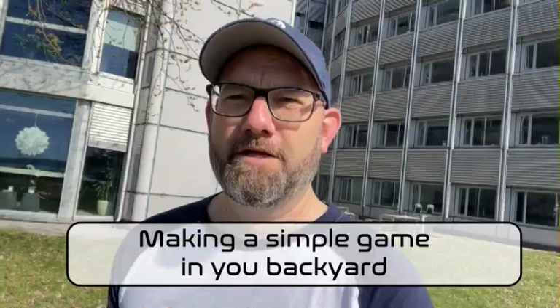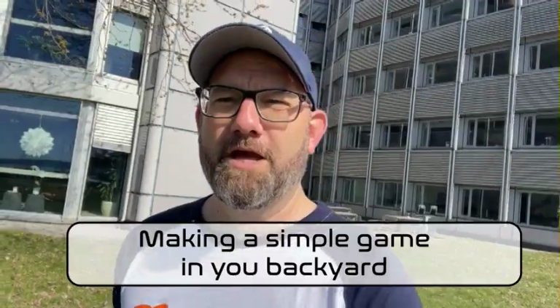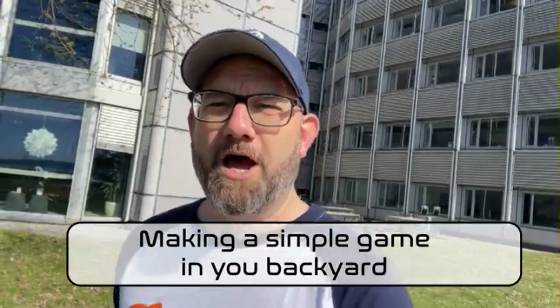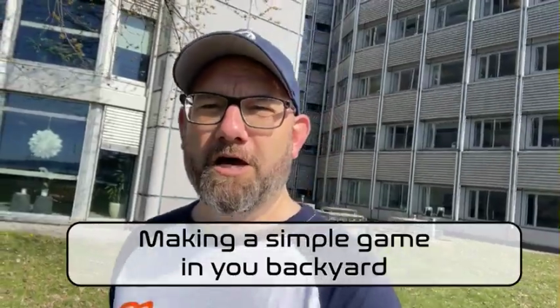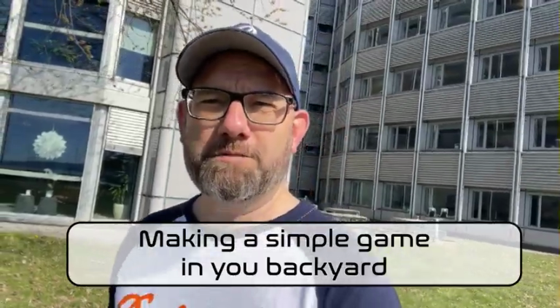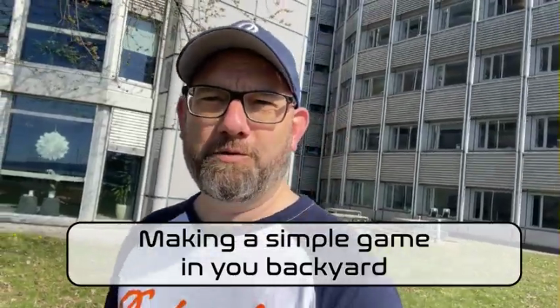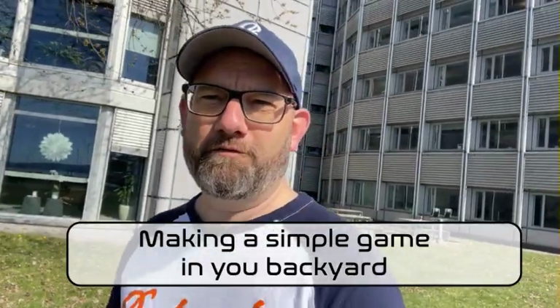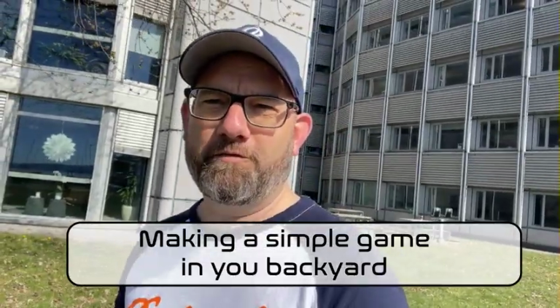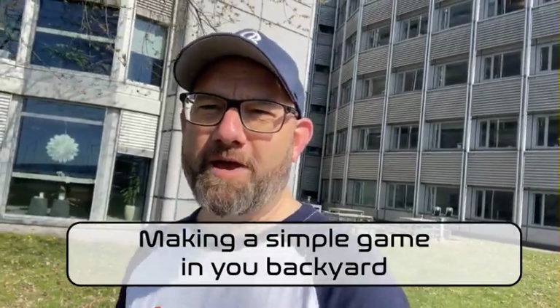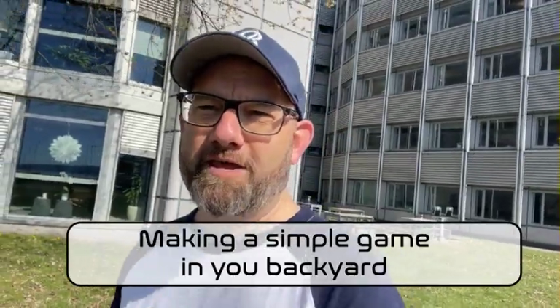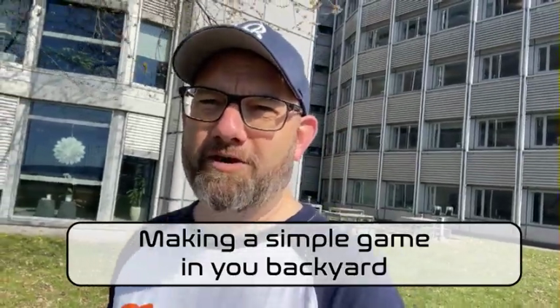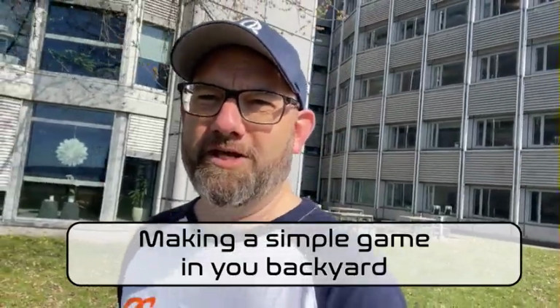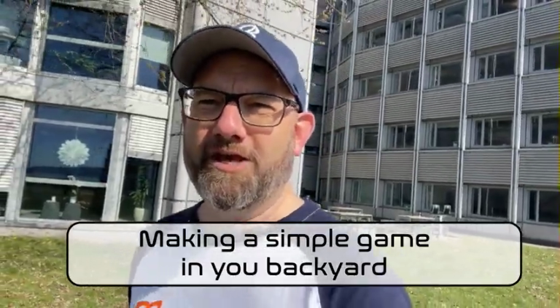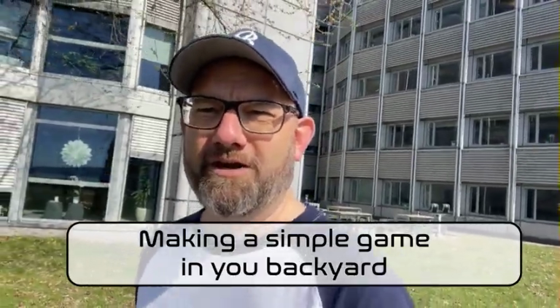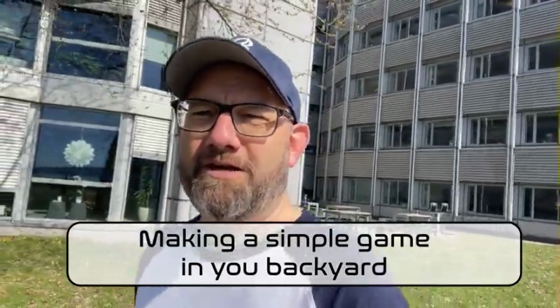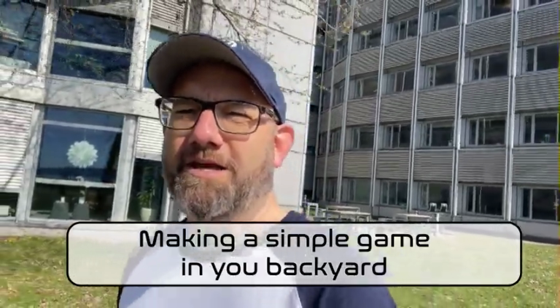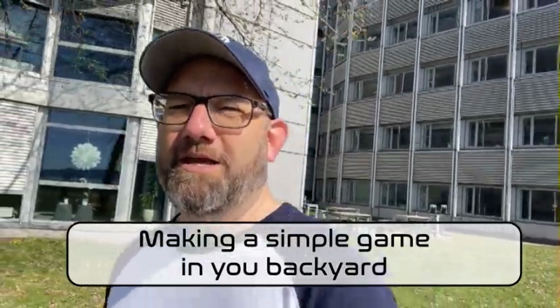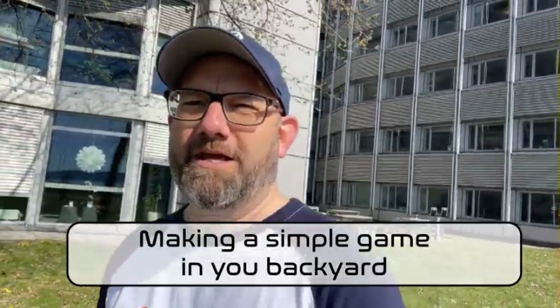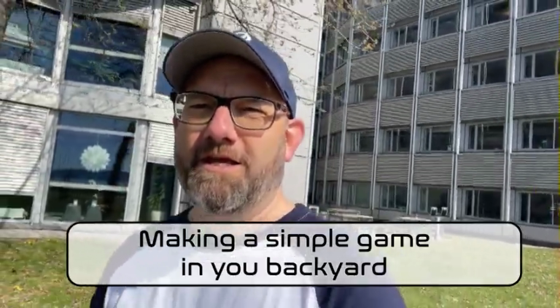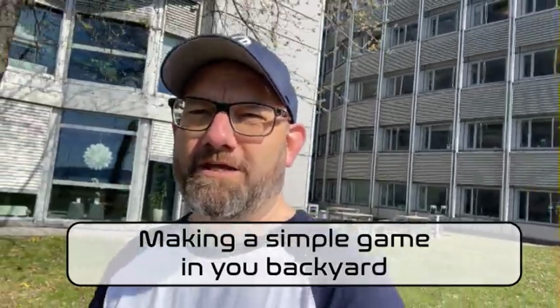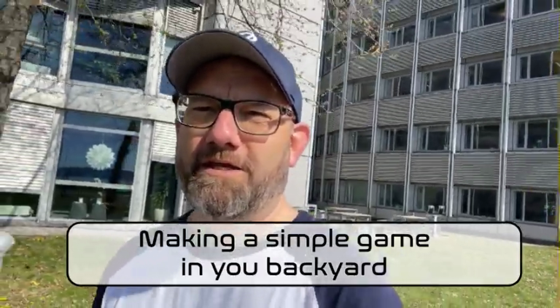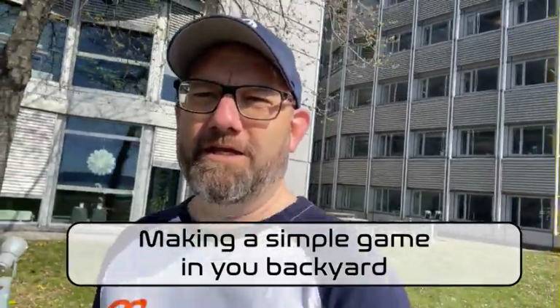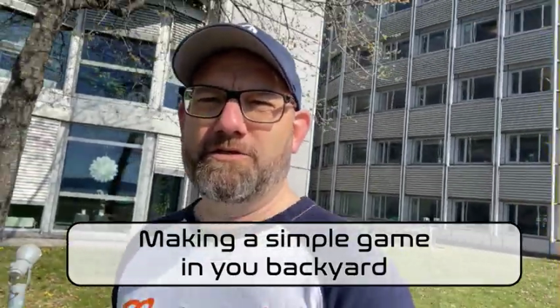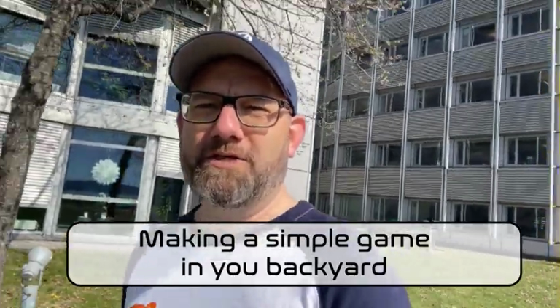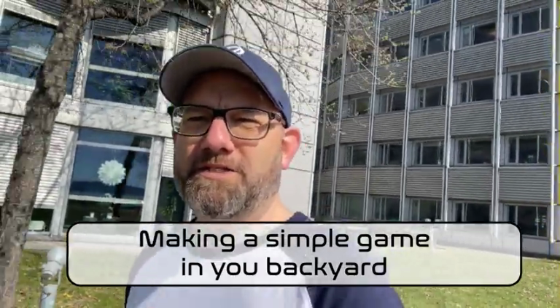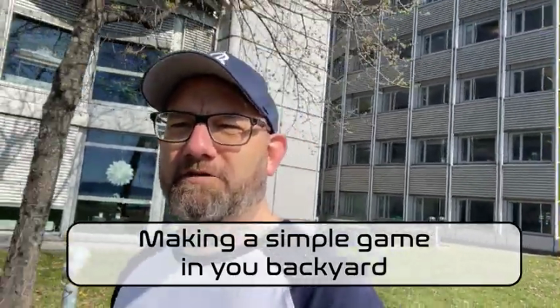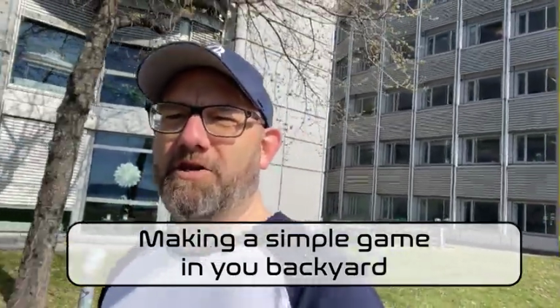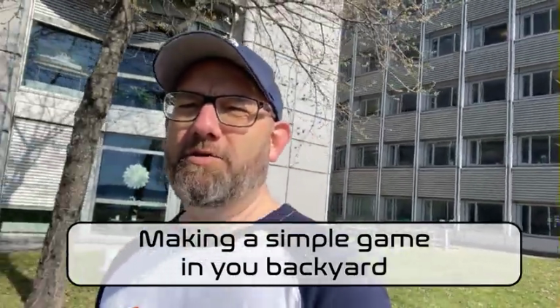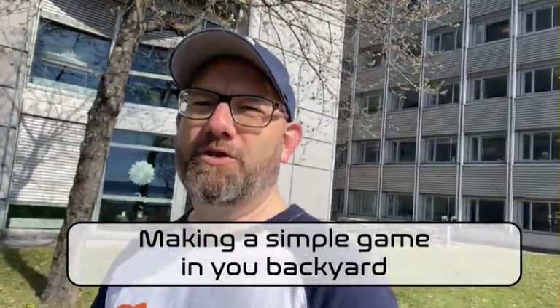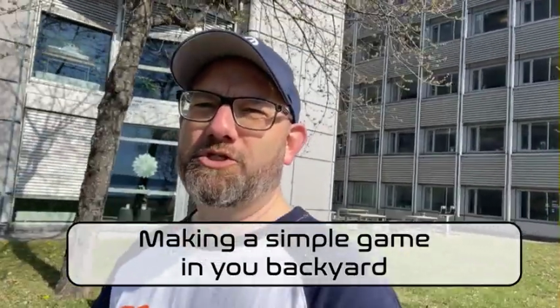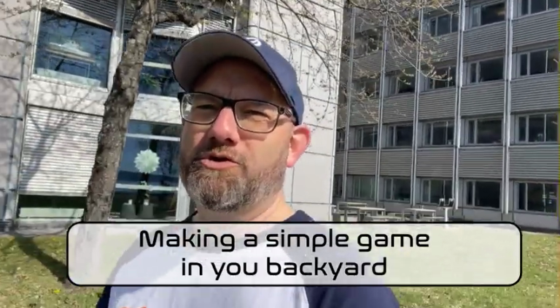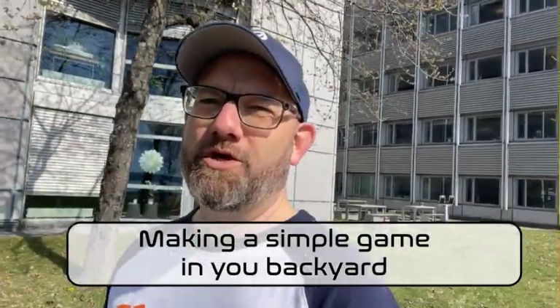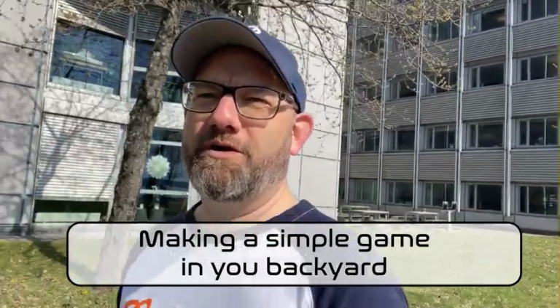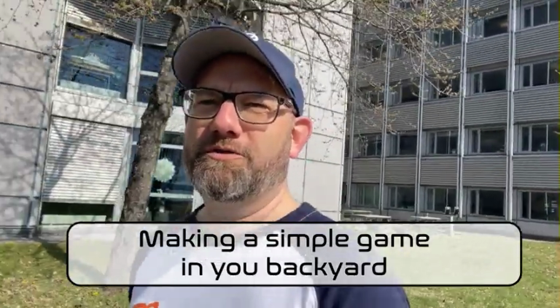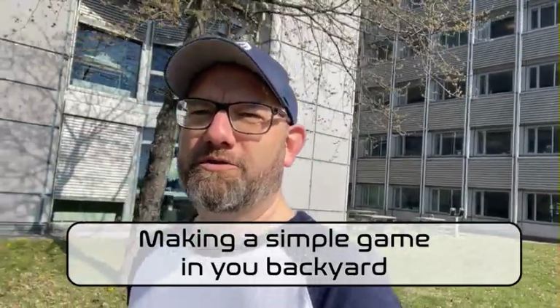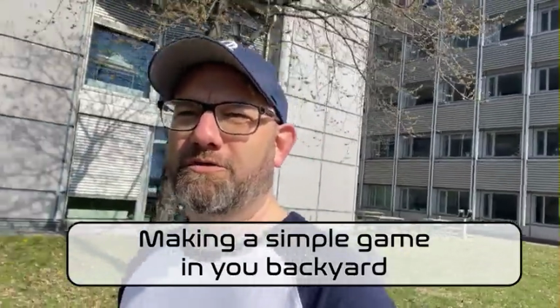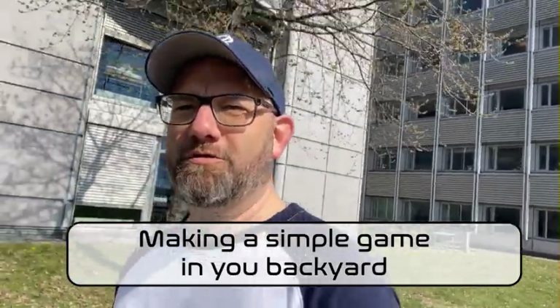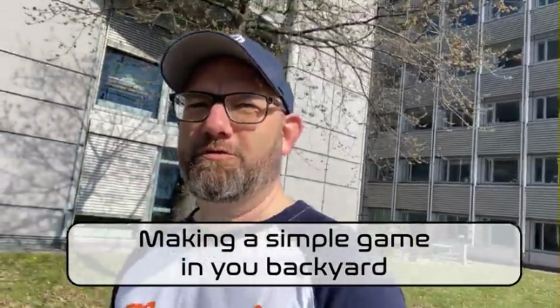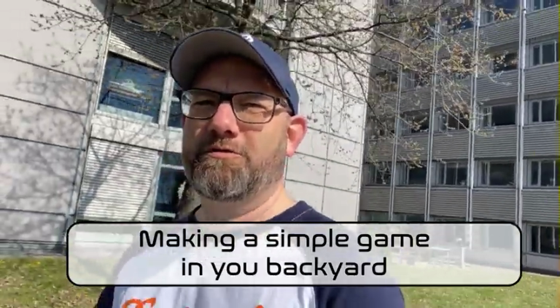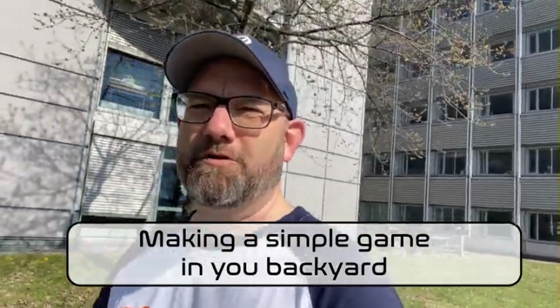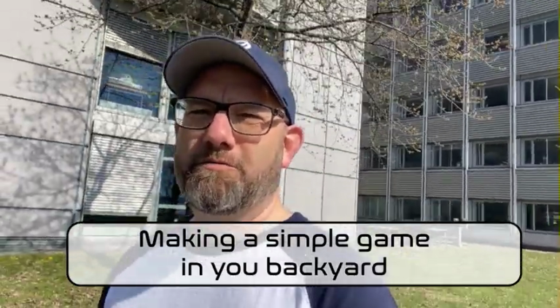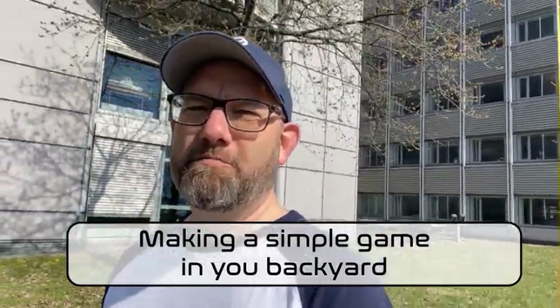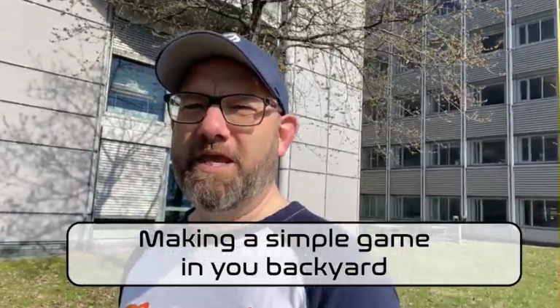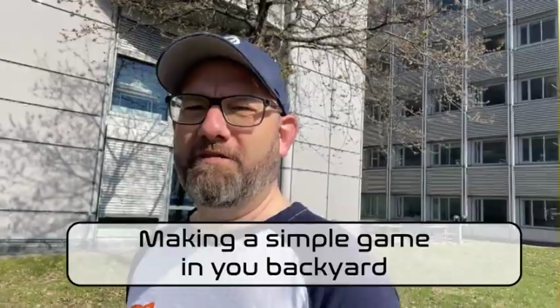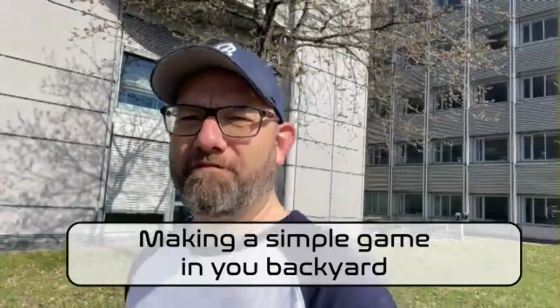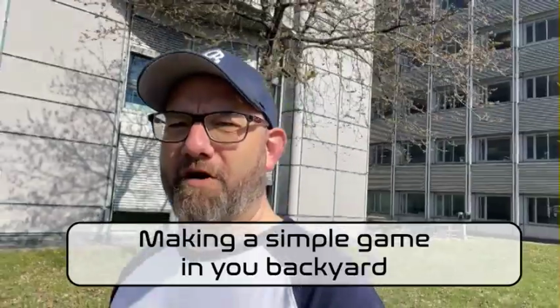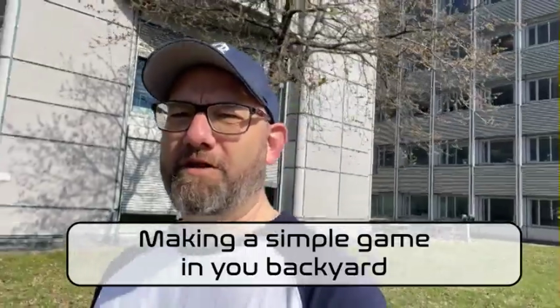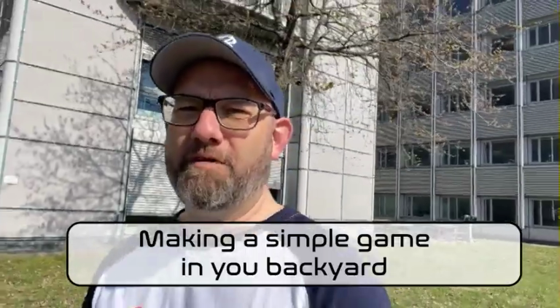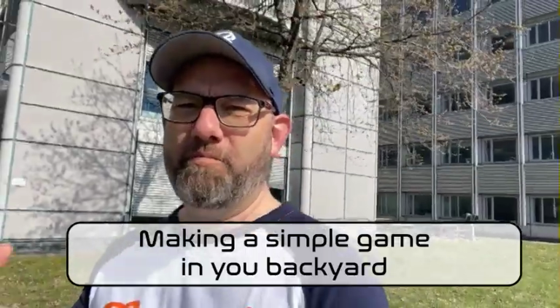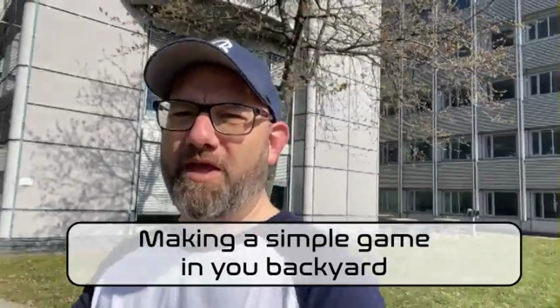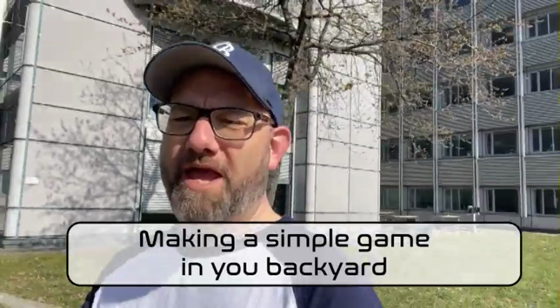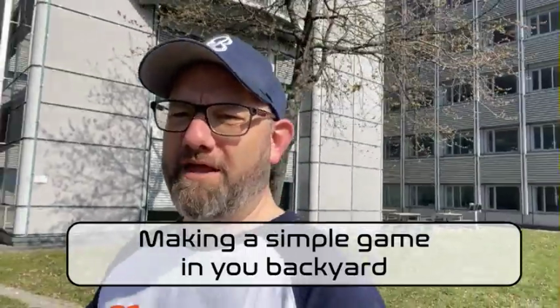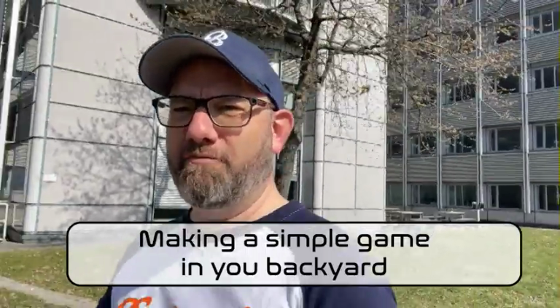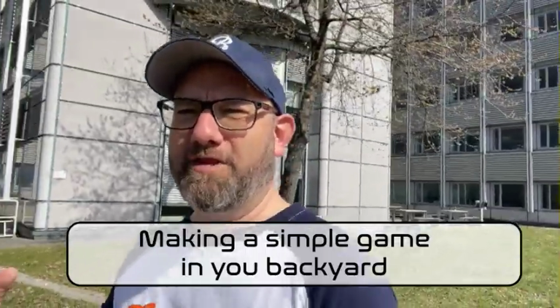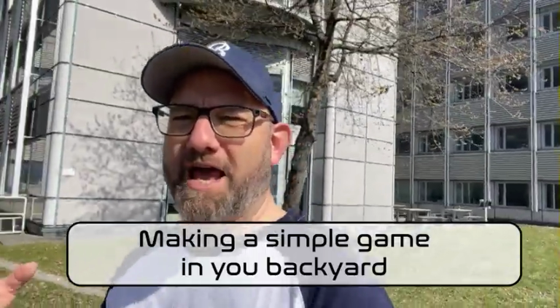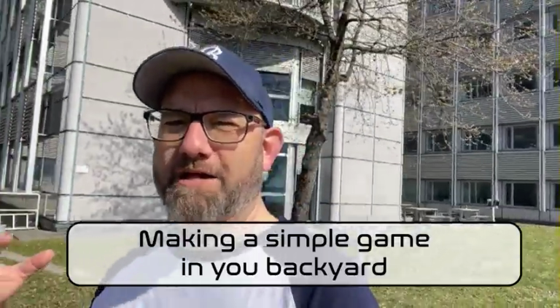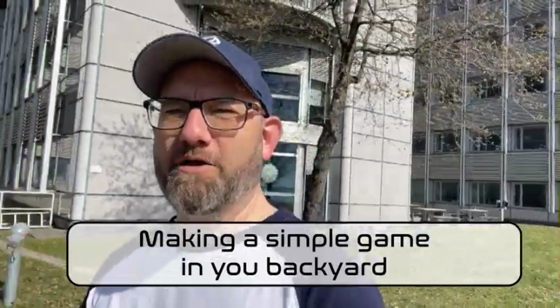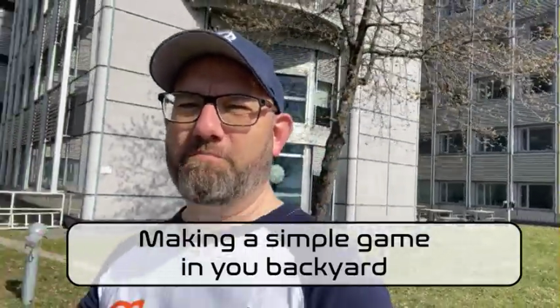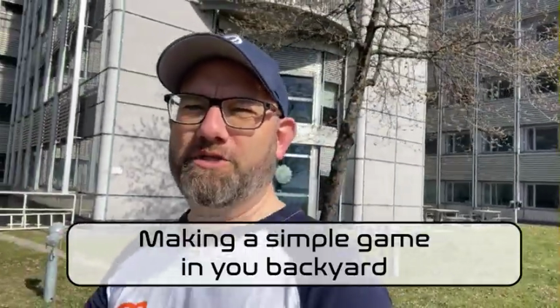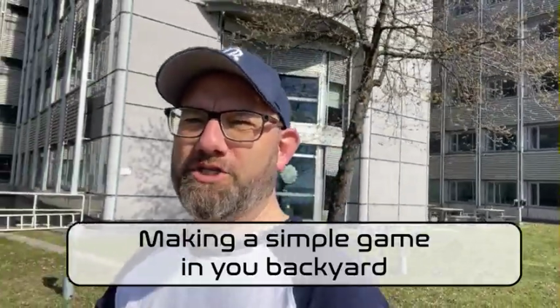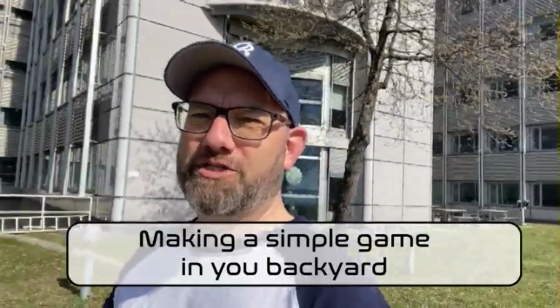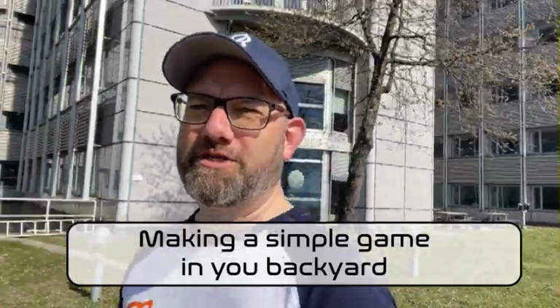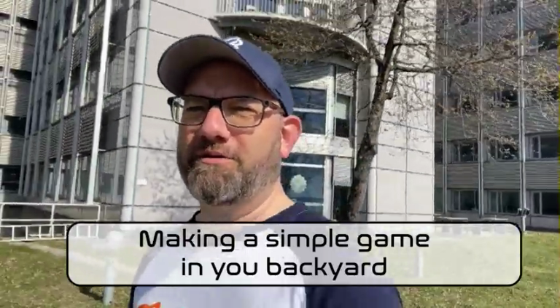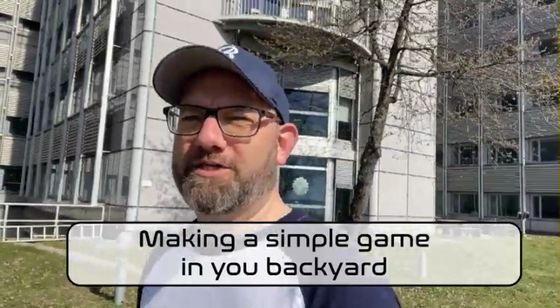Hi, it's Paul from Backyard League here. In today's video we're gonna show you how to make fun and play with adding competition outside.